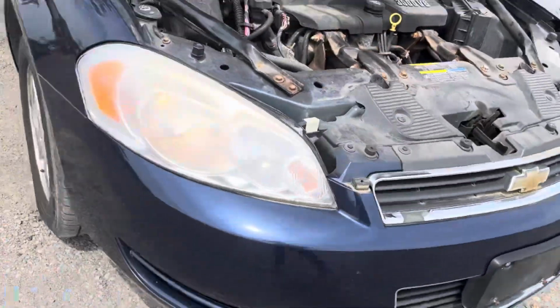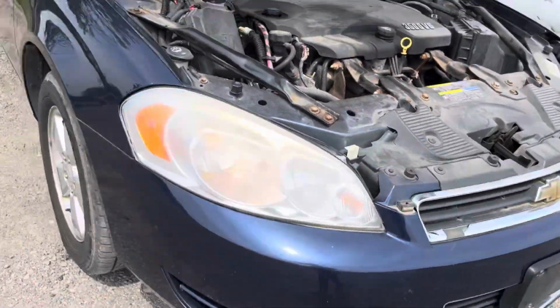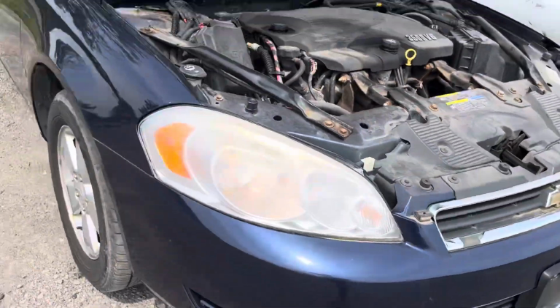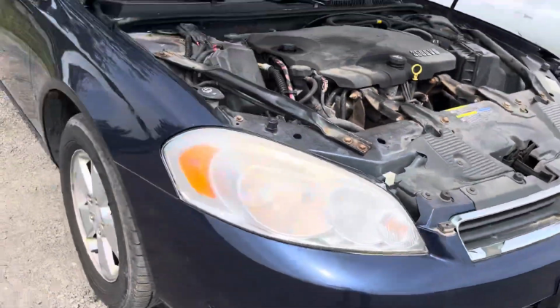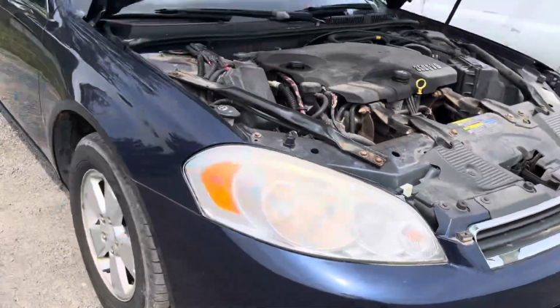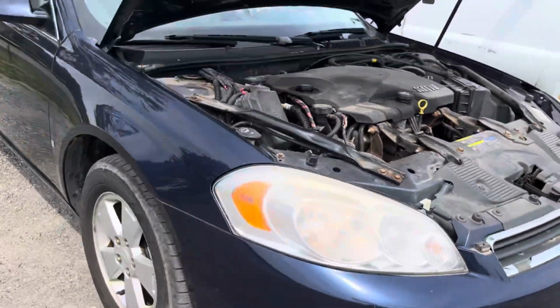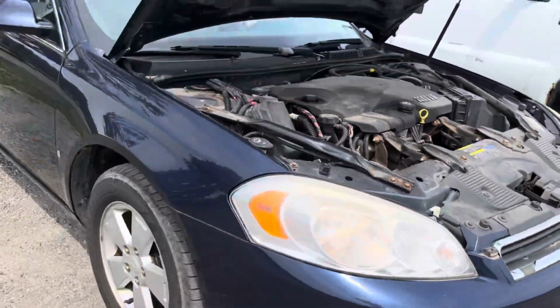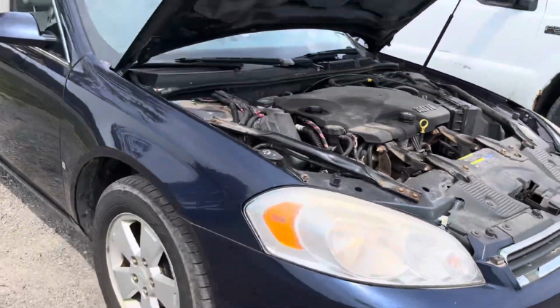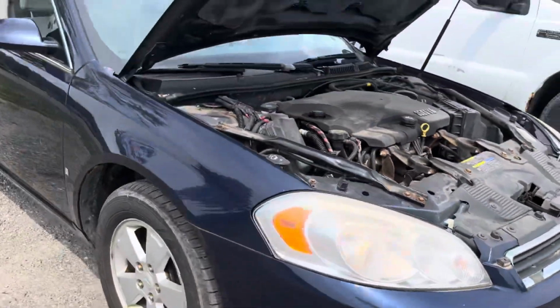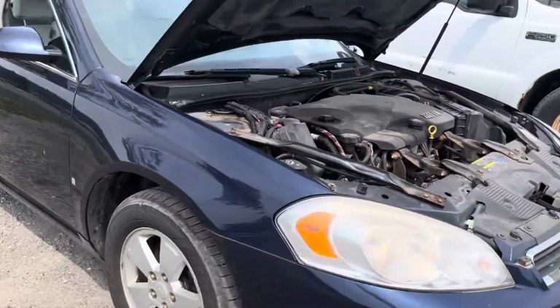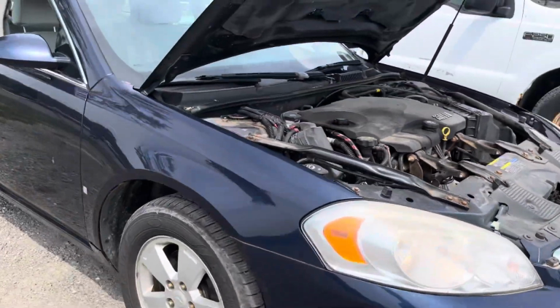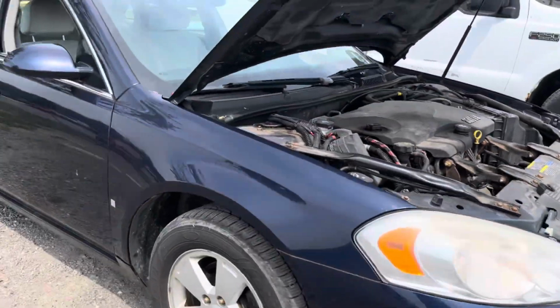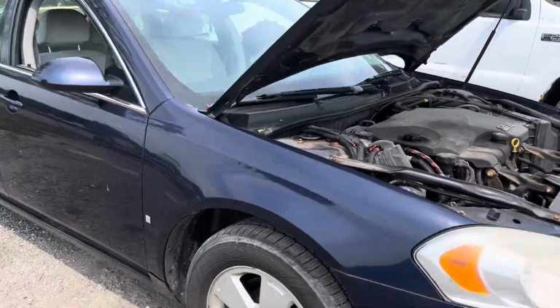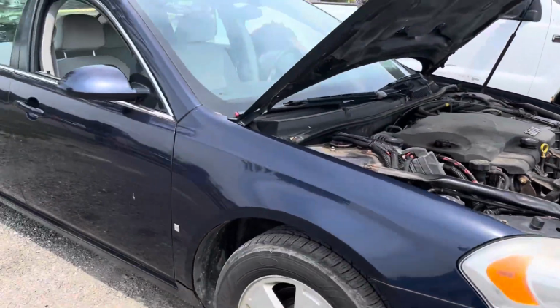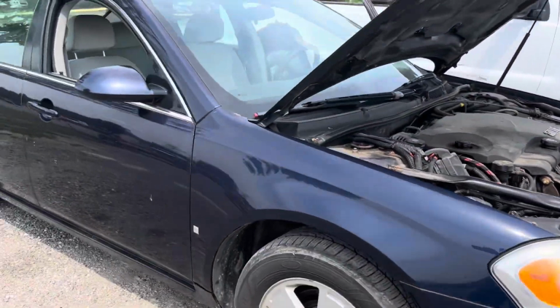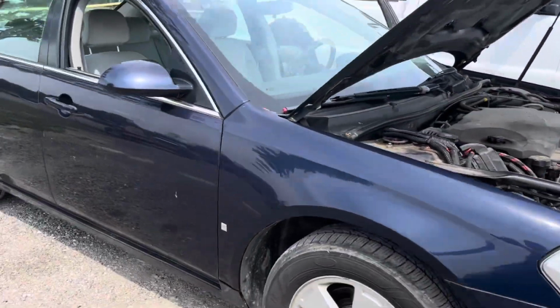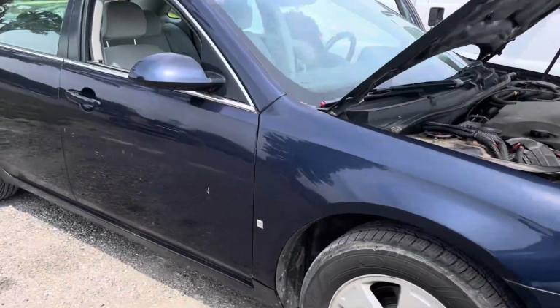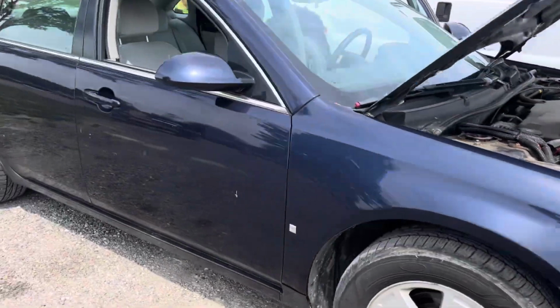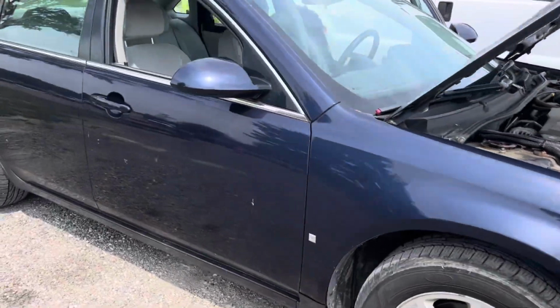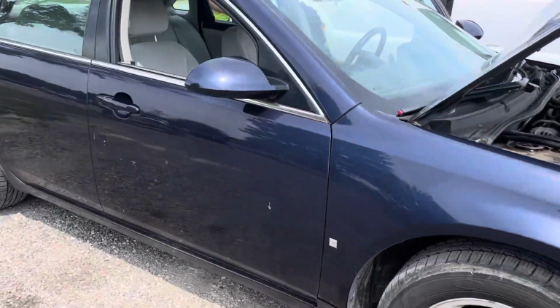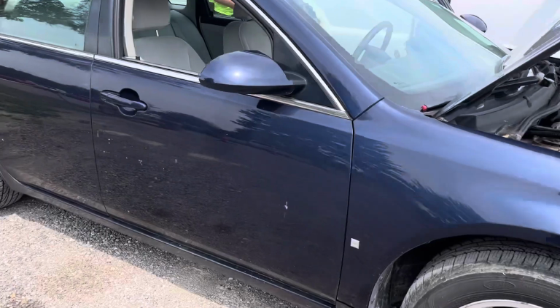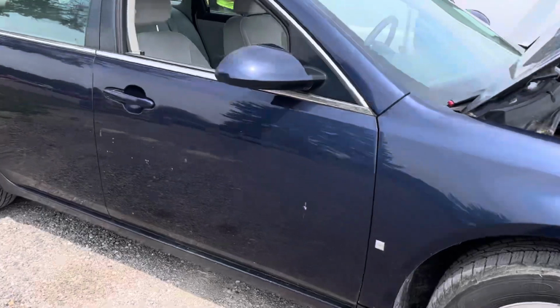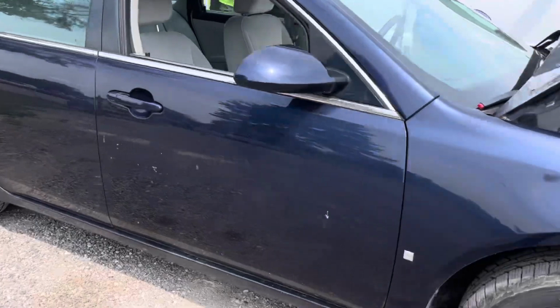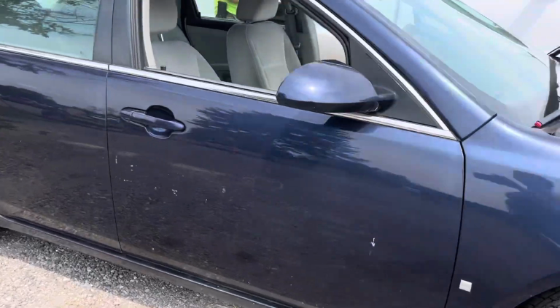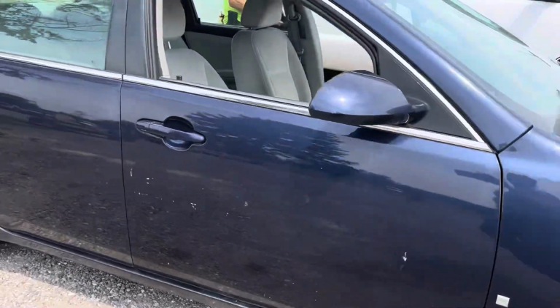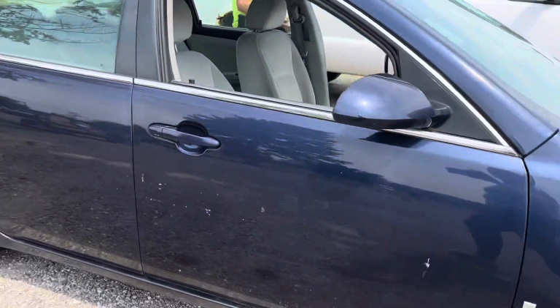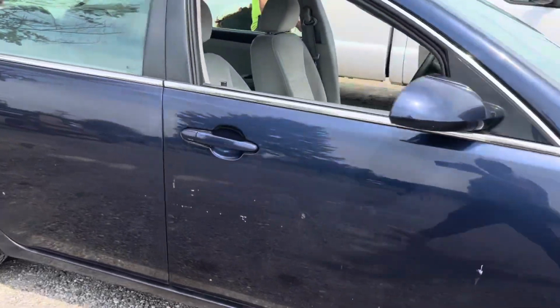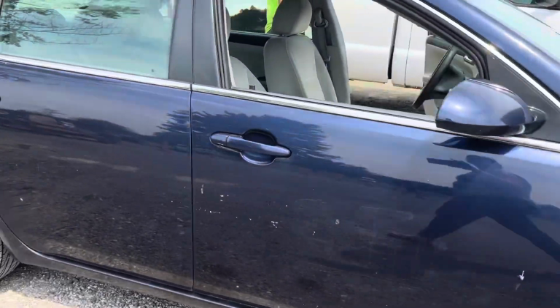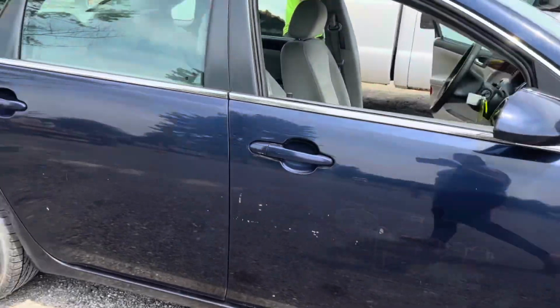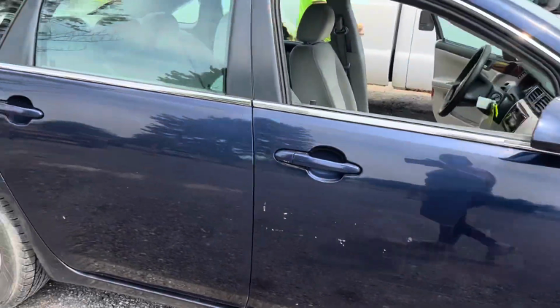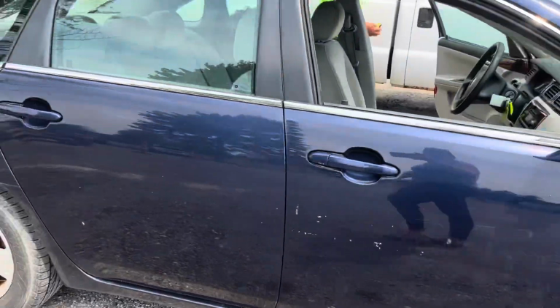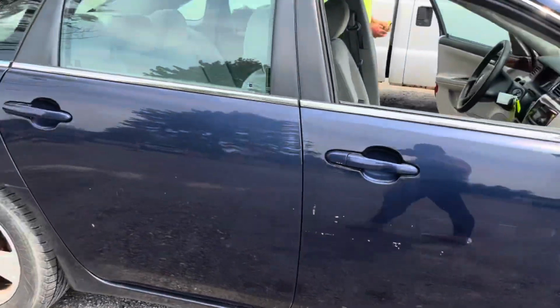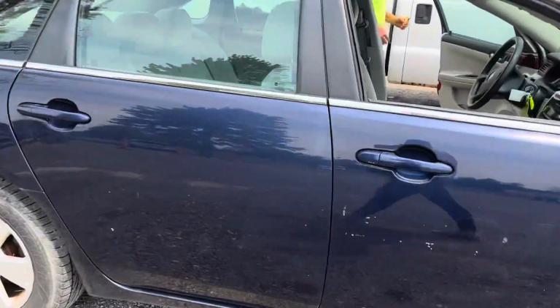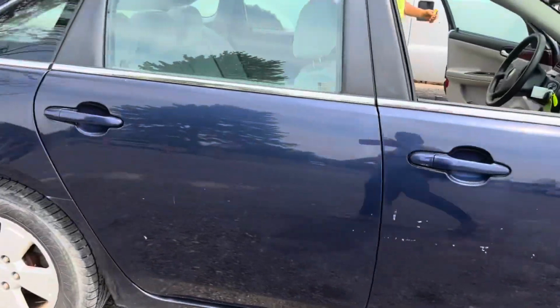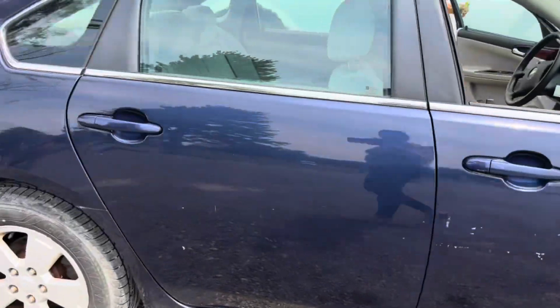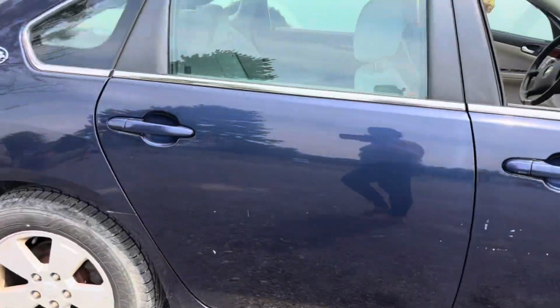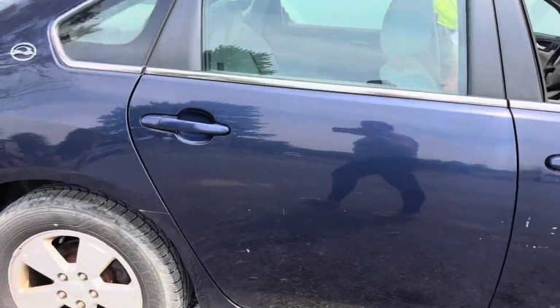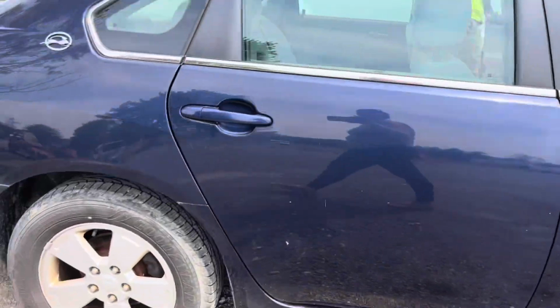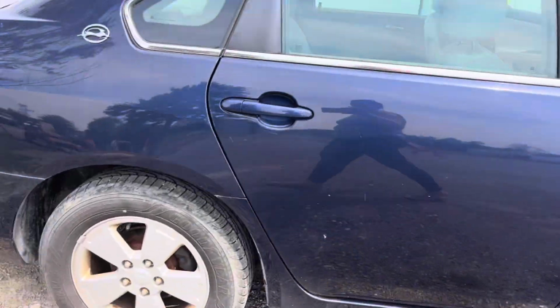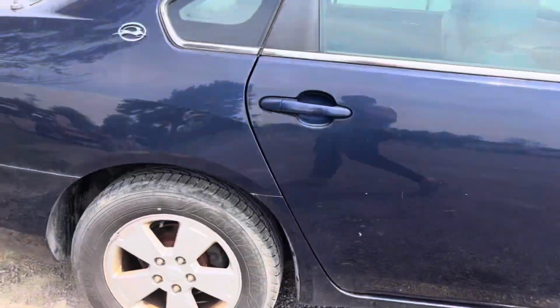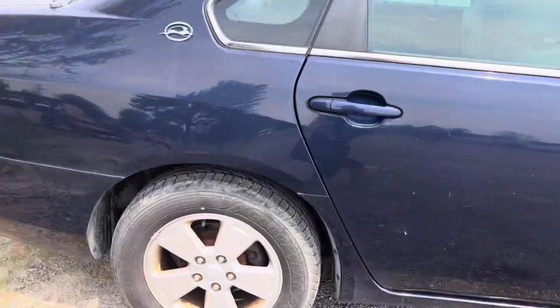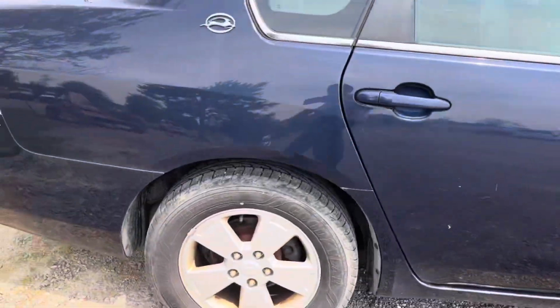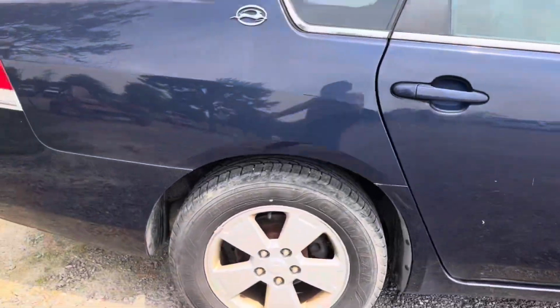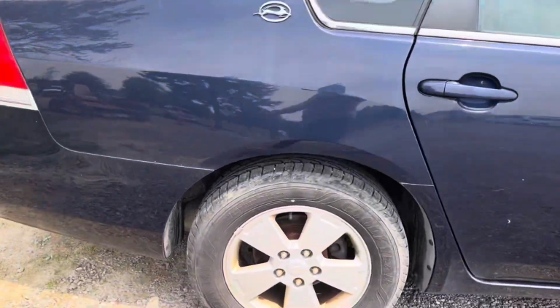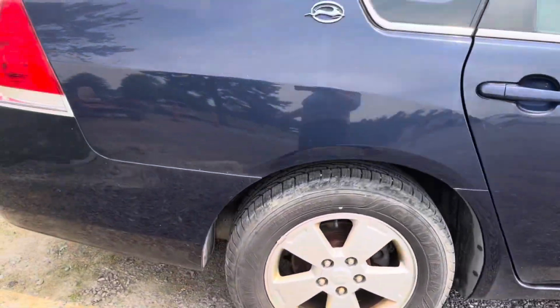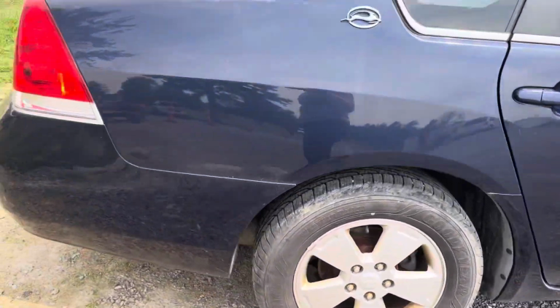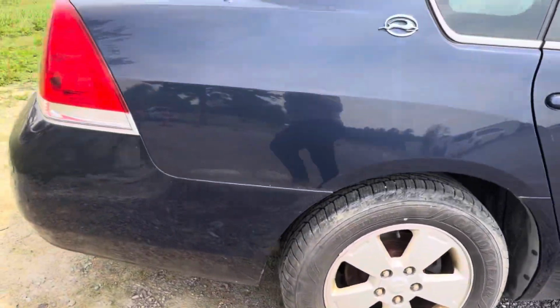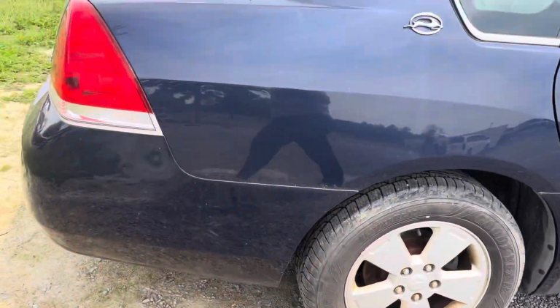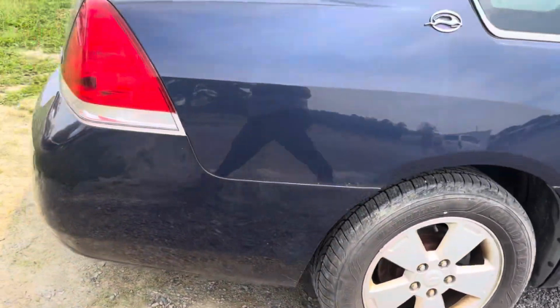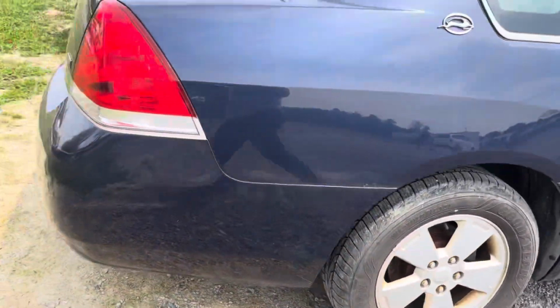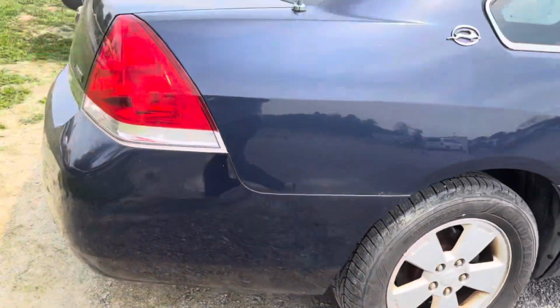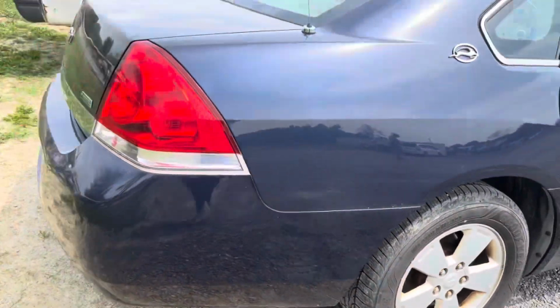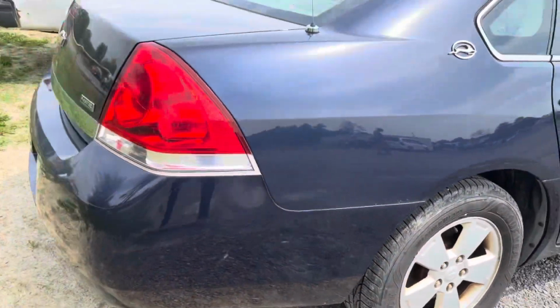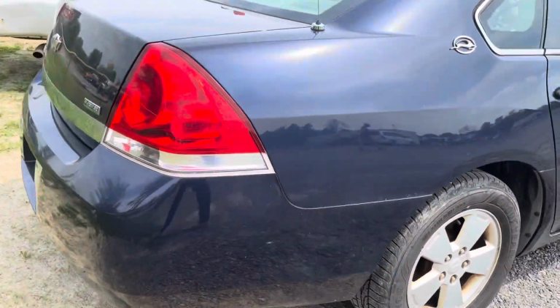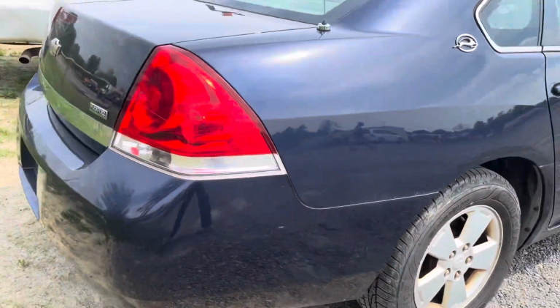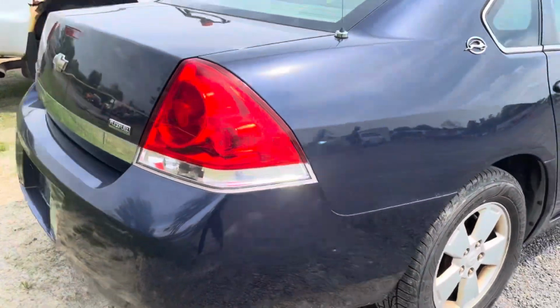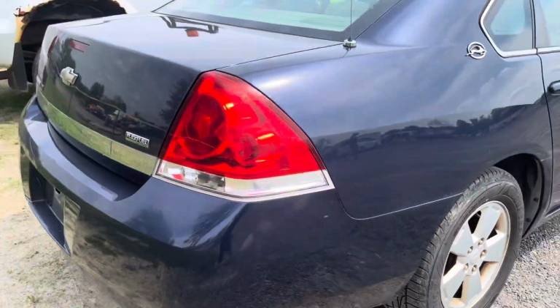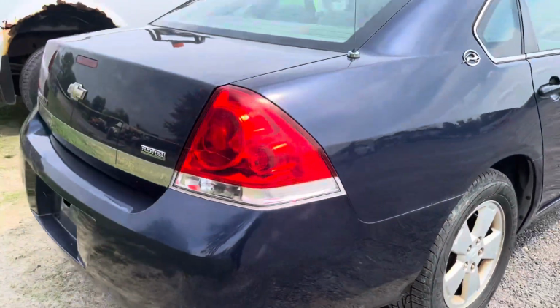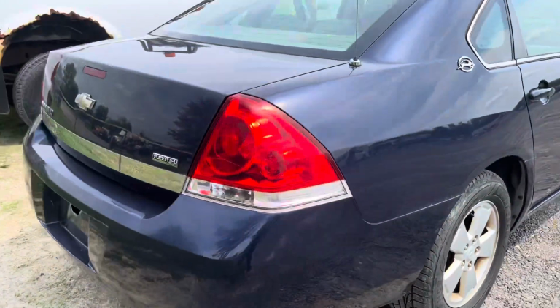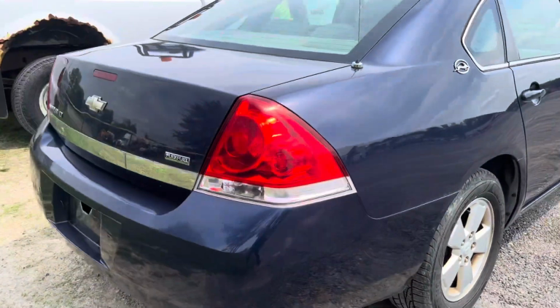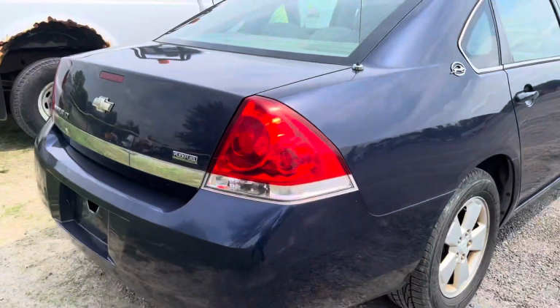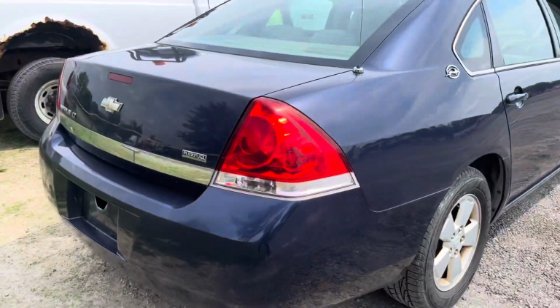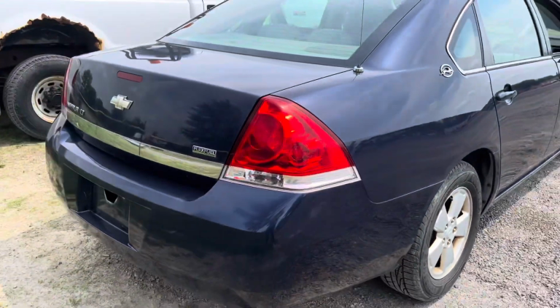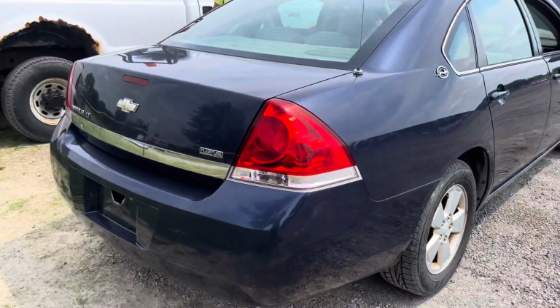Leave that open for a second. Oh, this passenger window needs rolled up too — don't forget that.